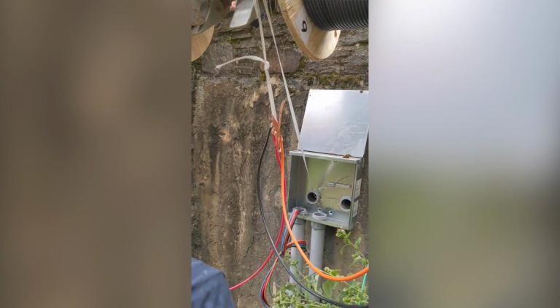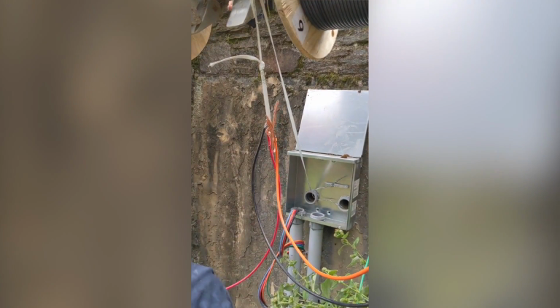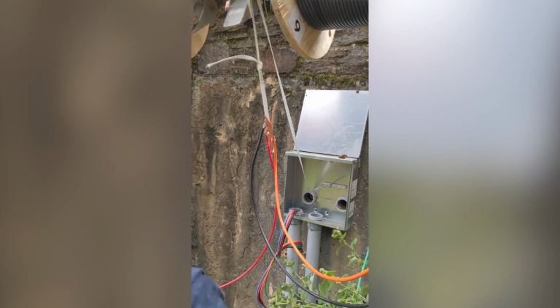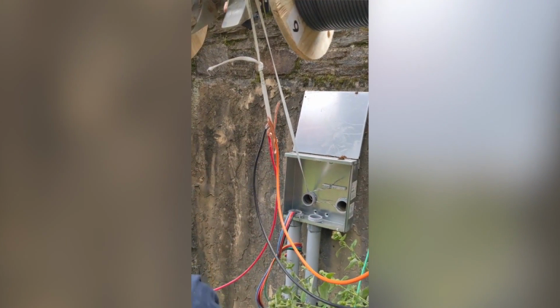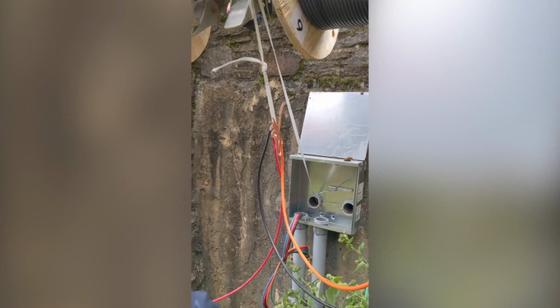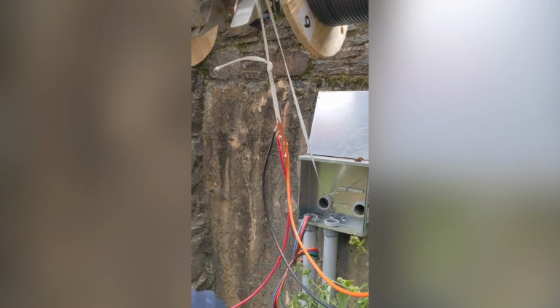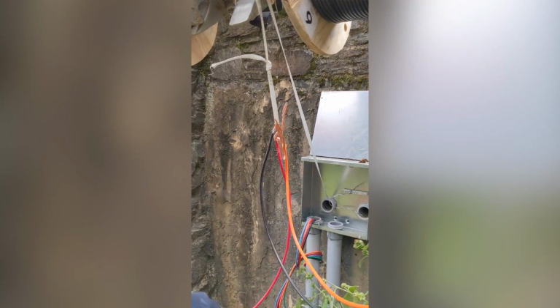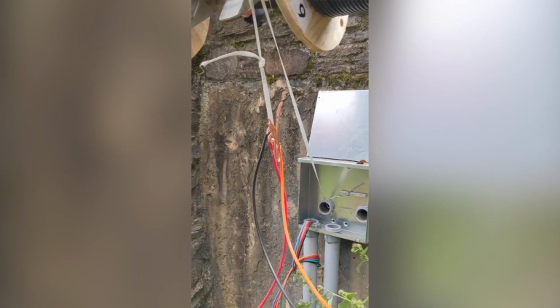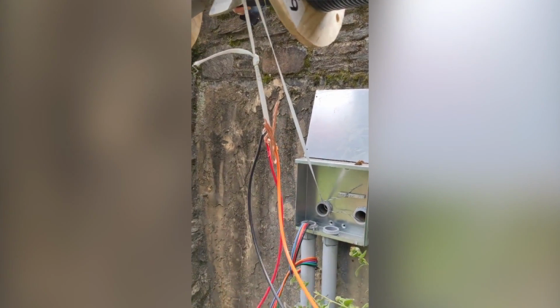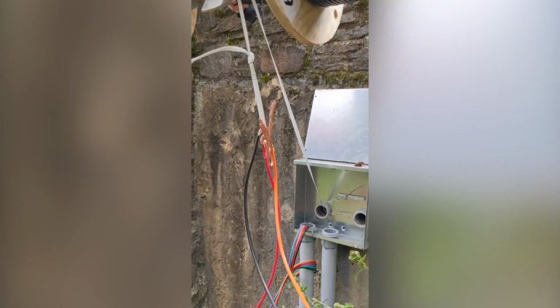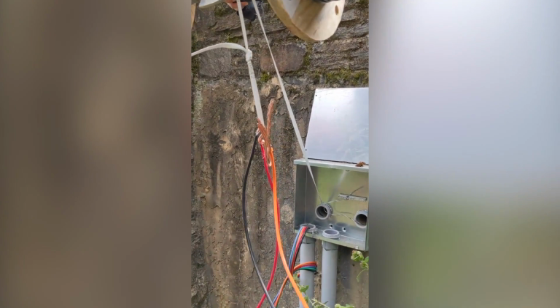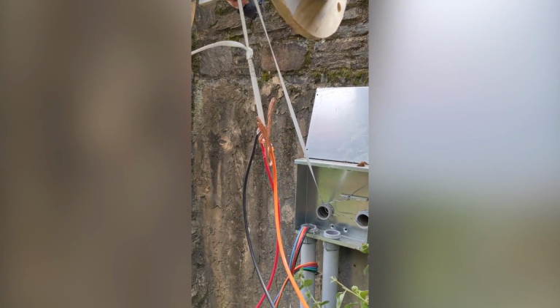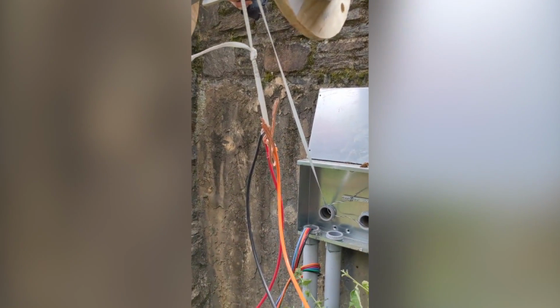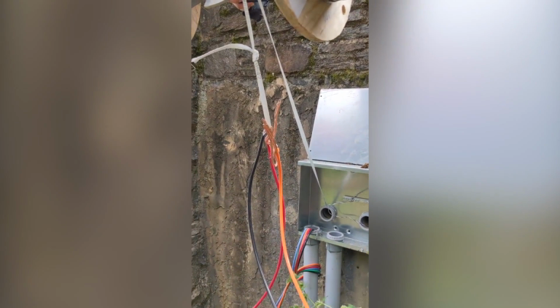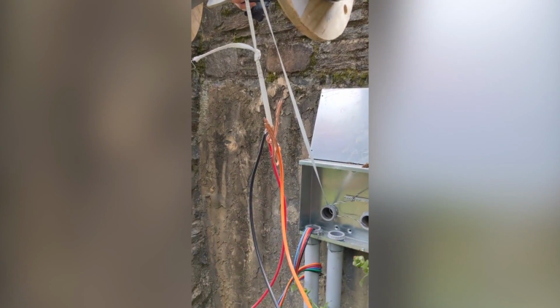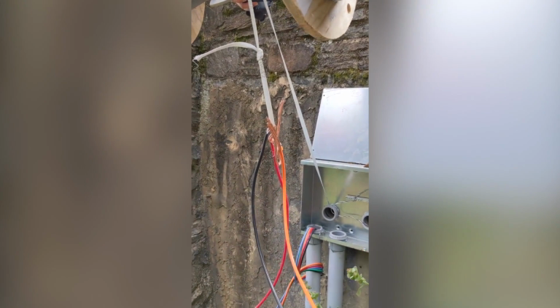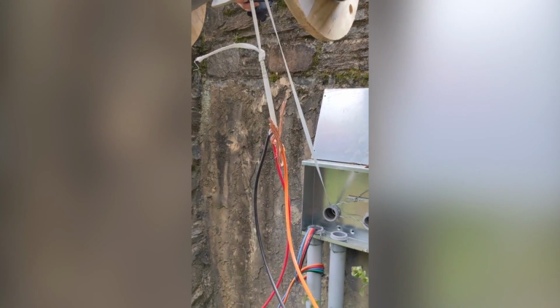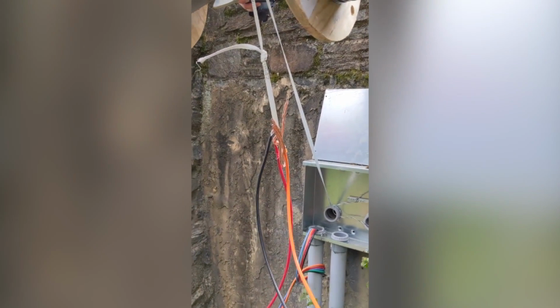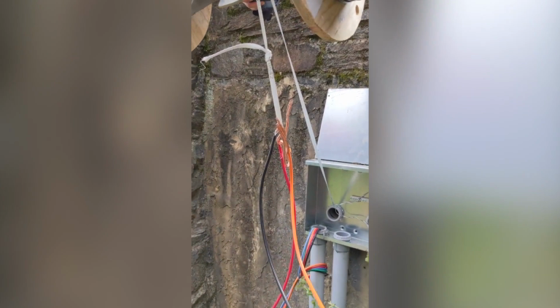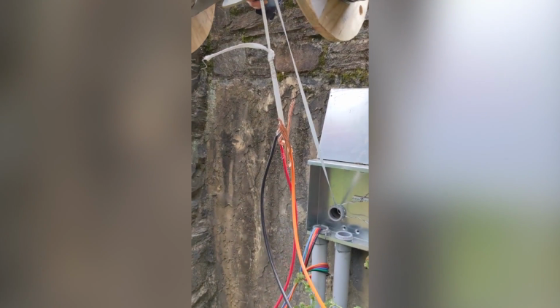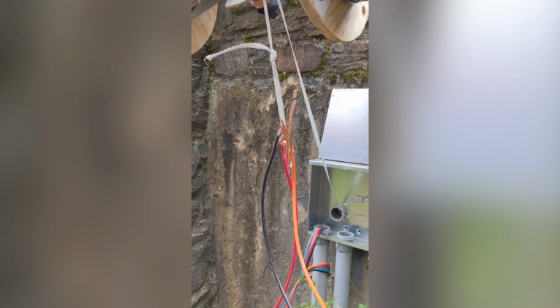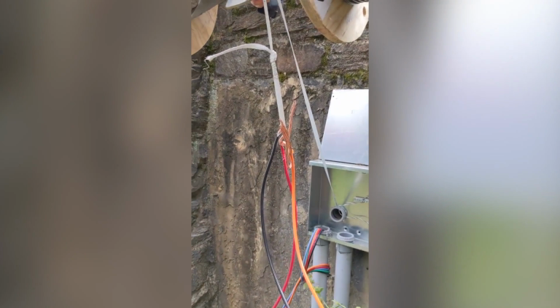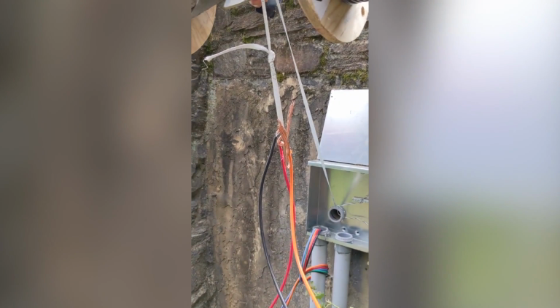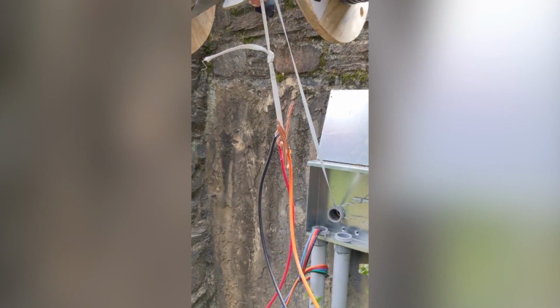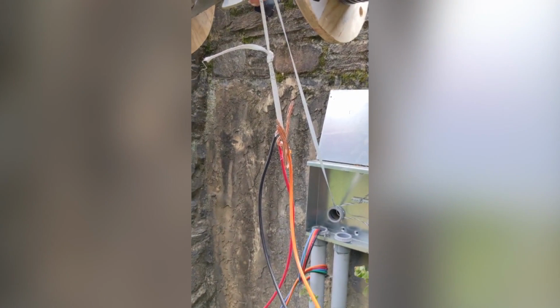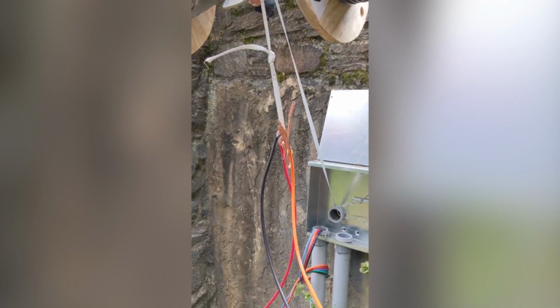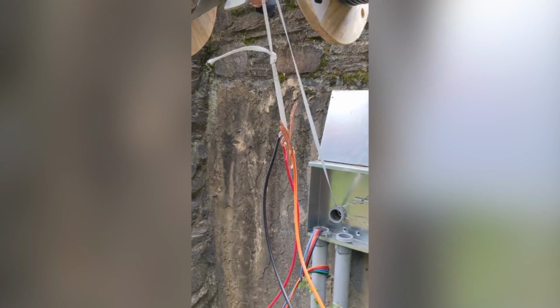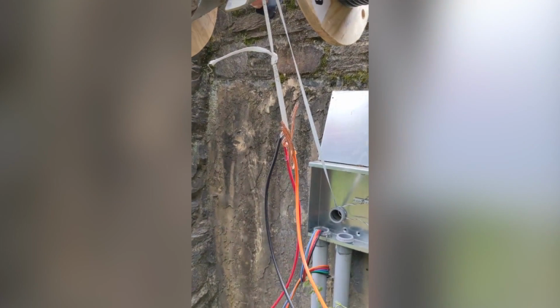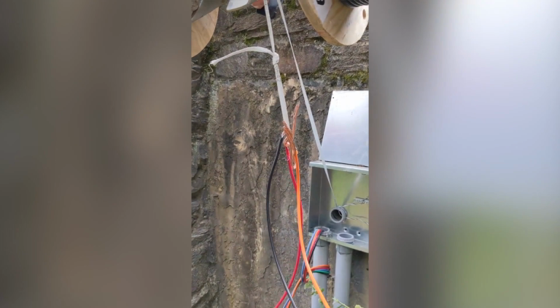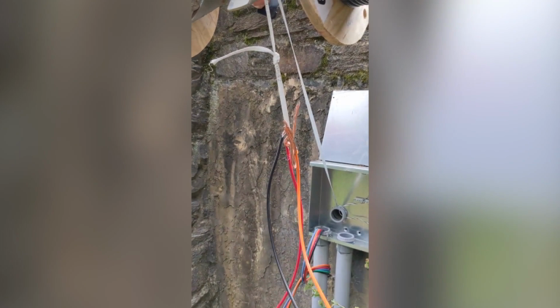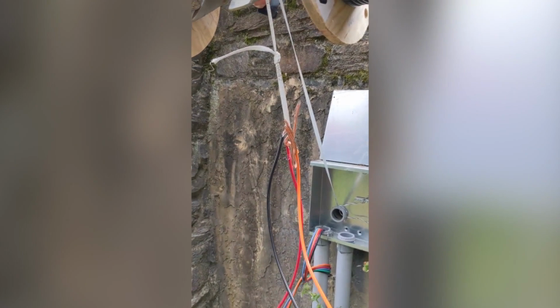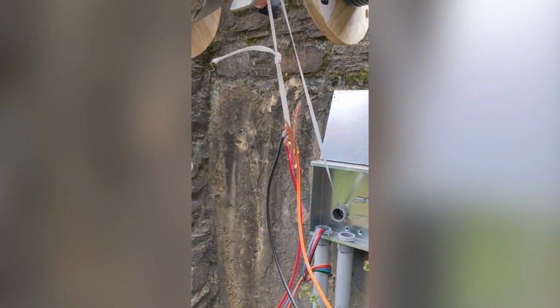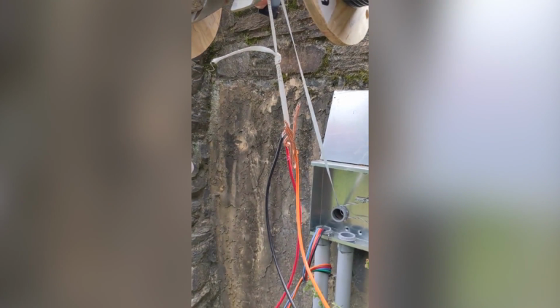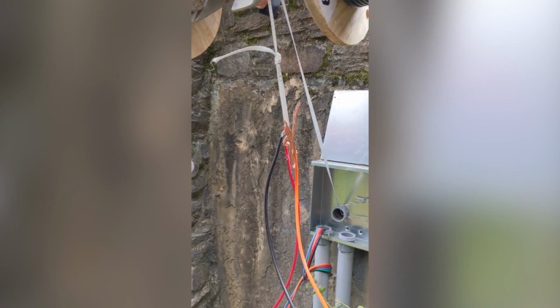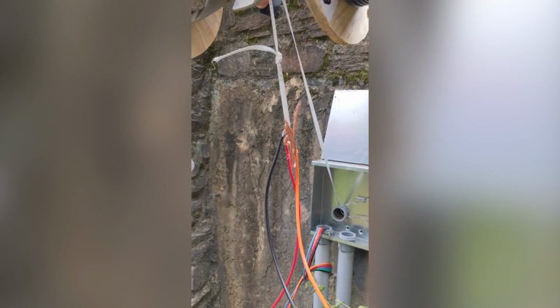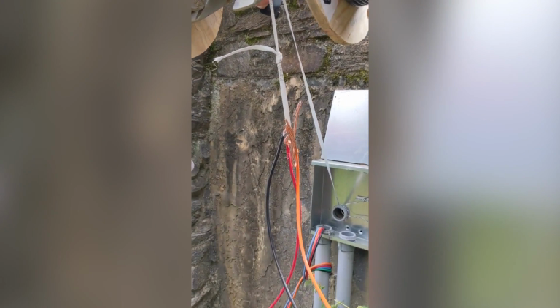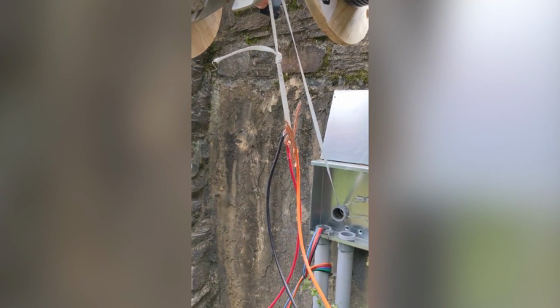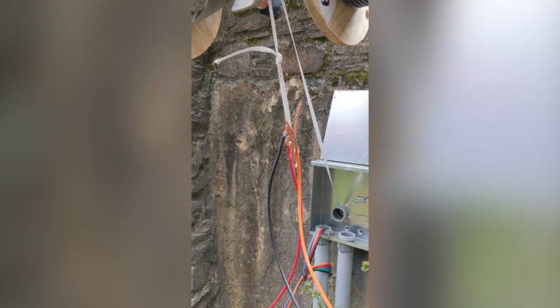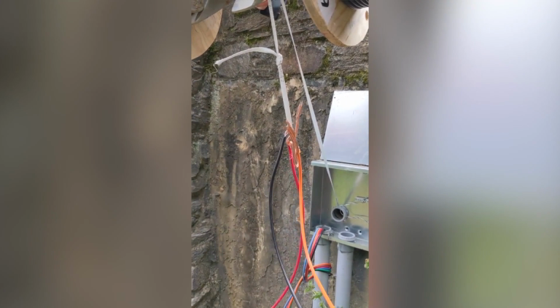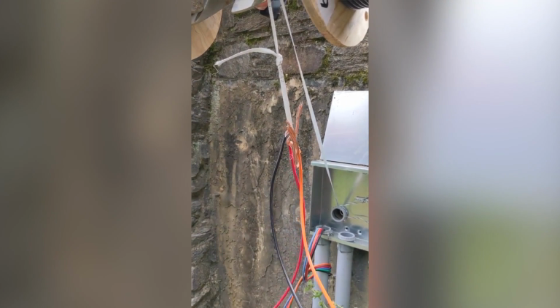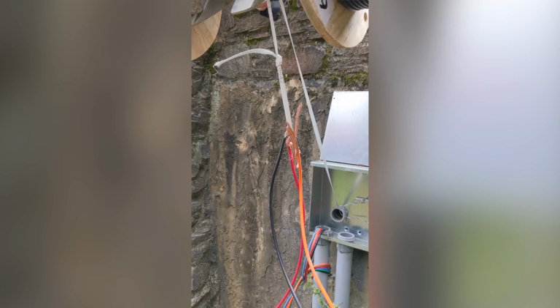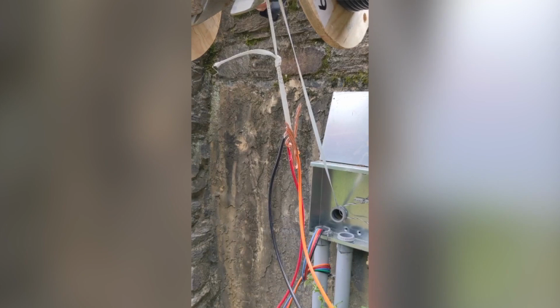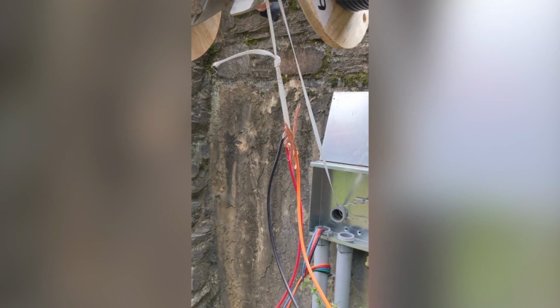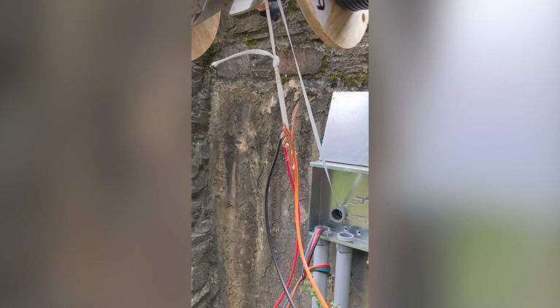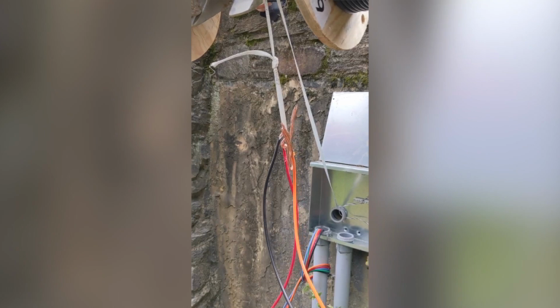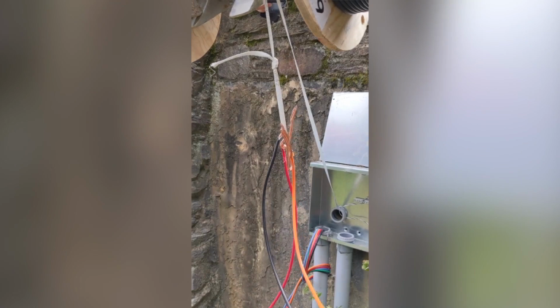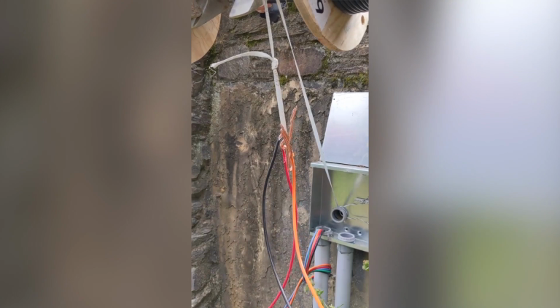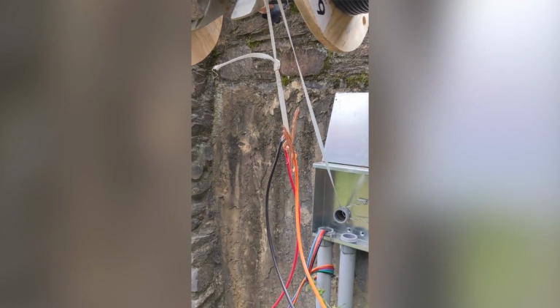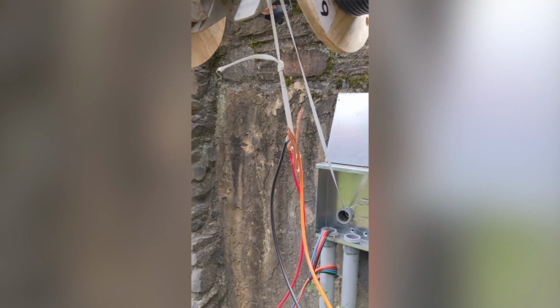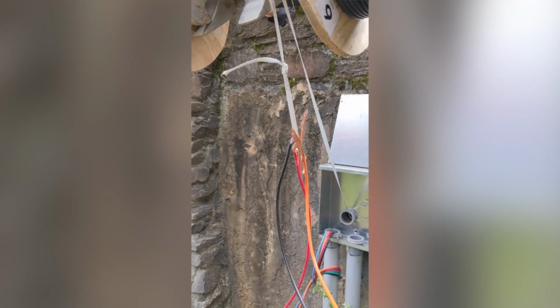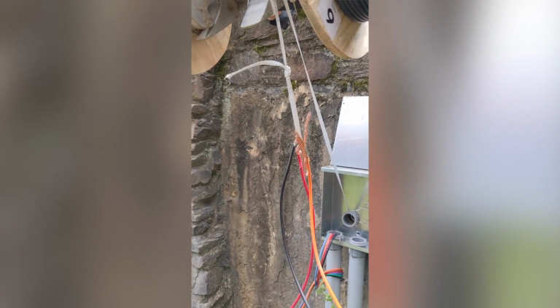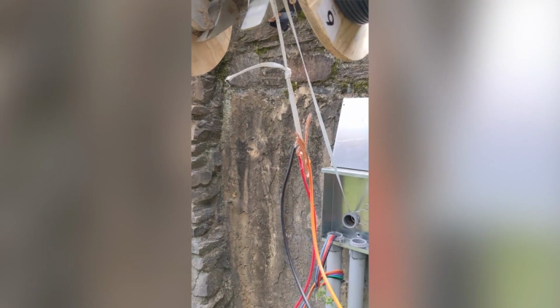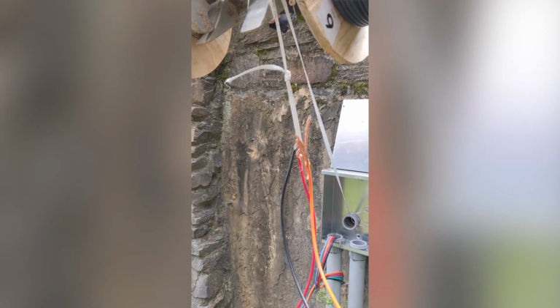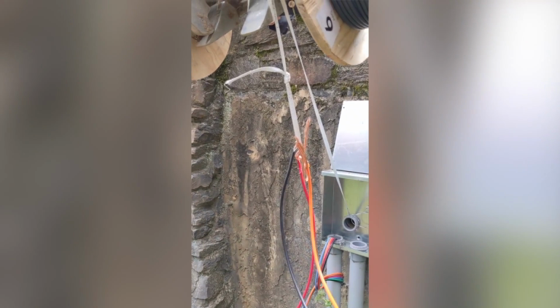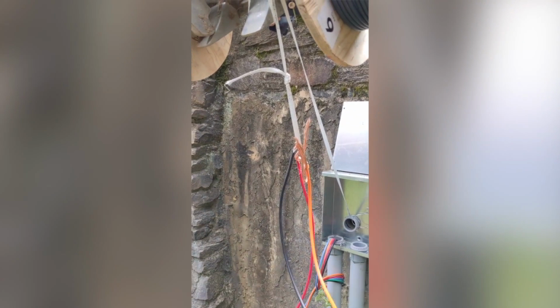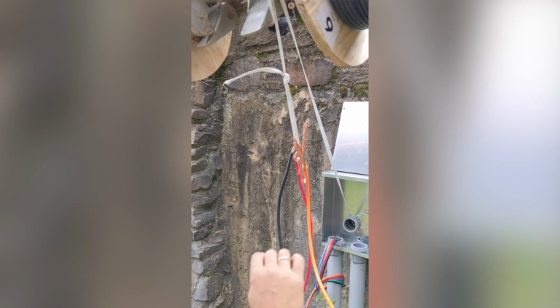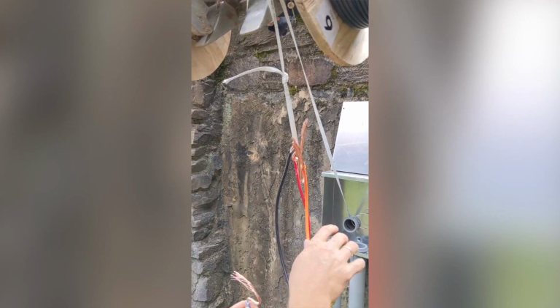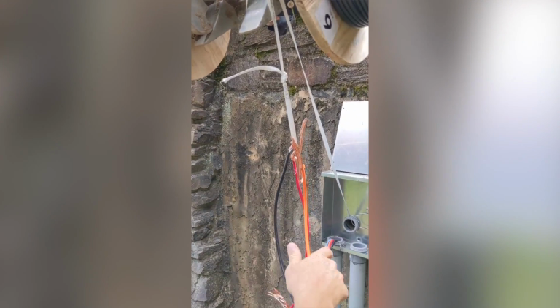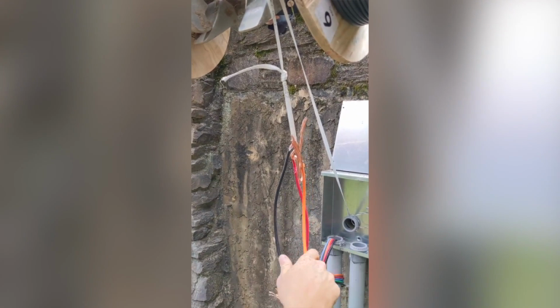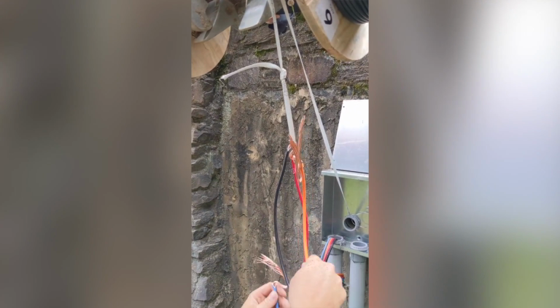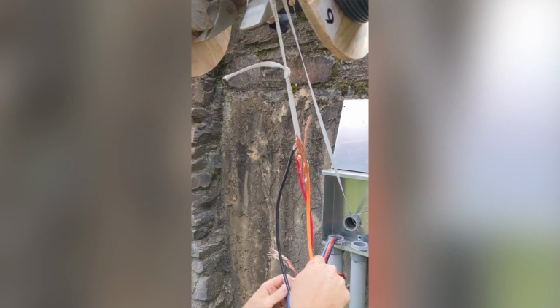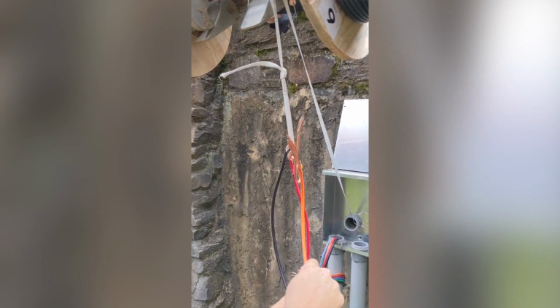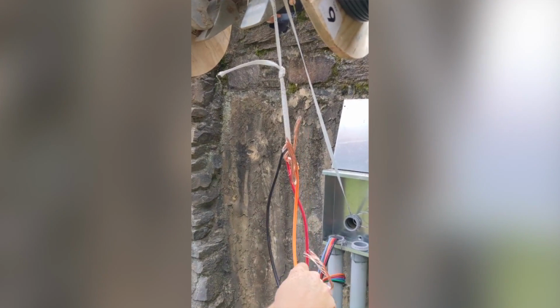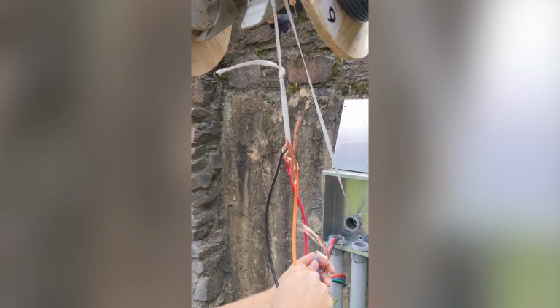We need a couple more wires in here — we need a three-inch pipe.